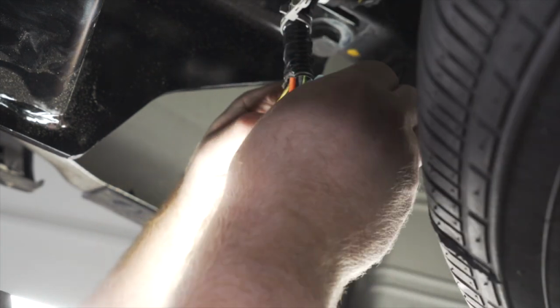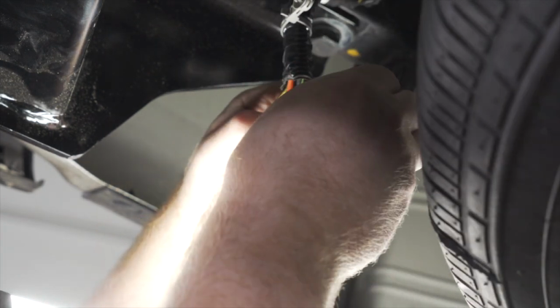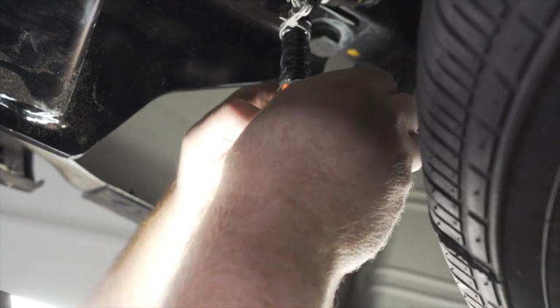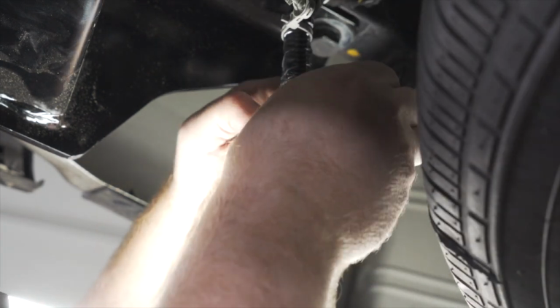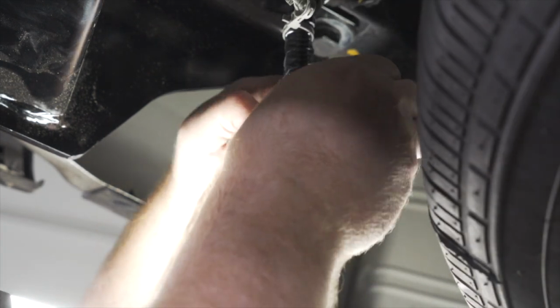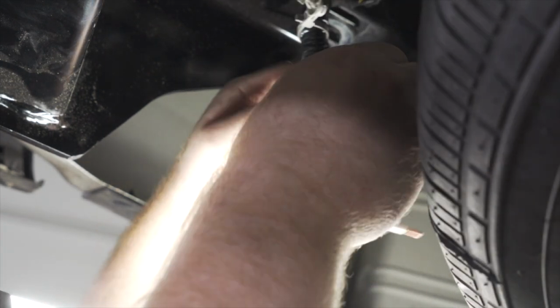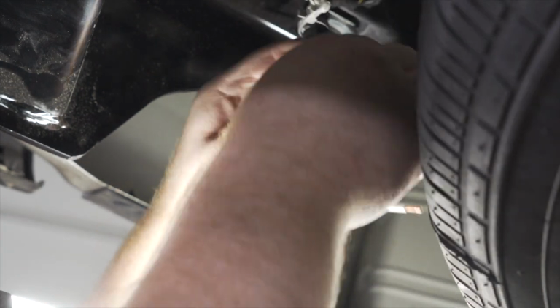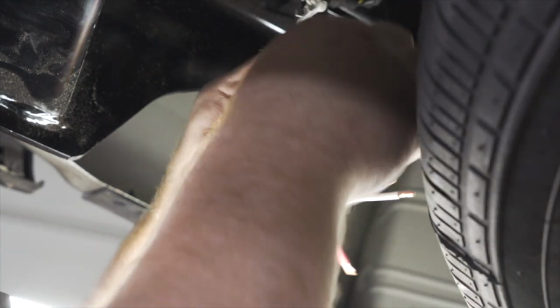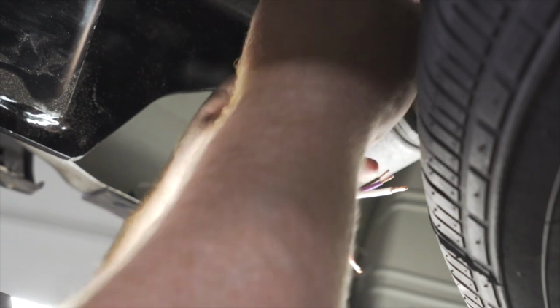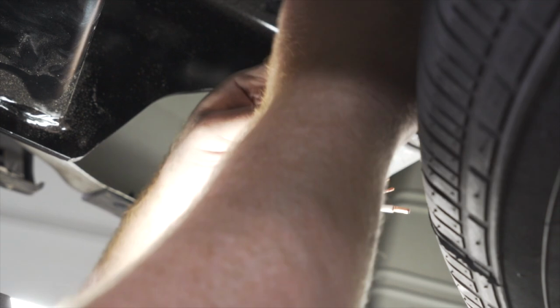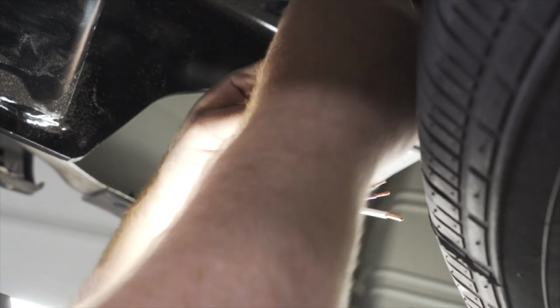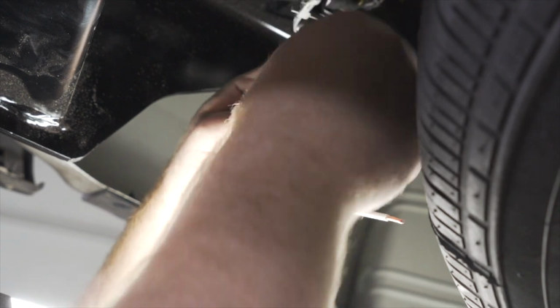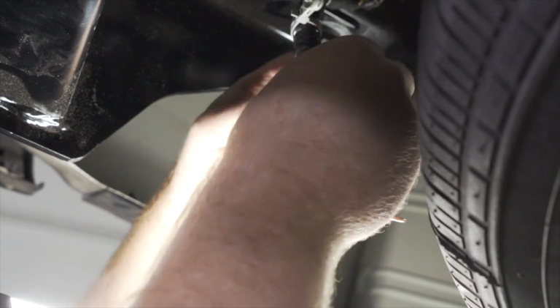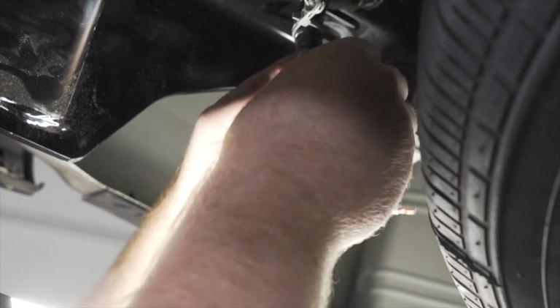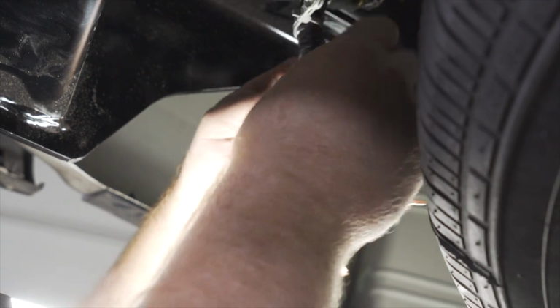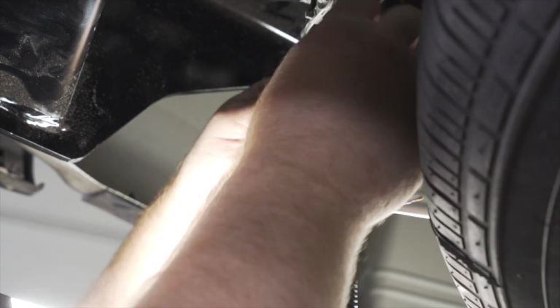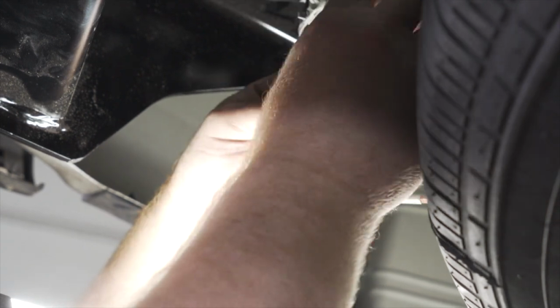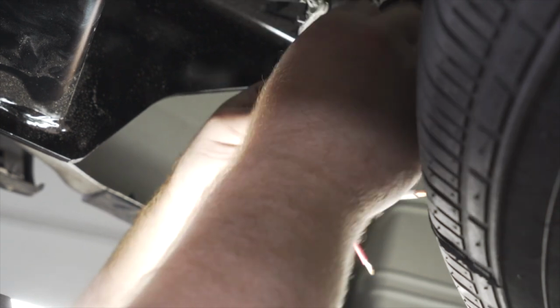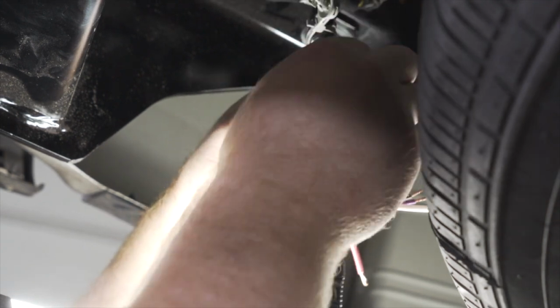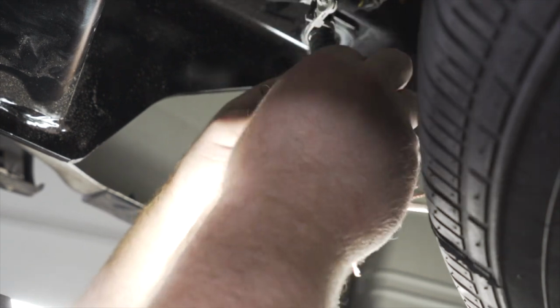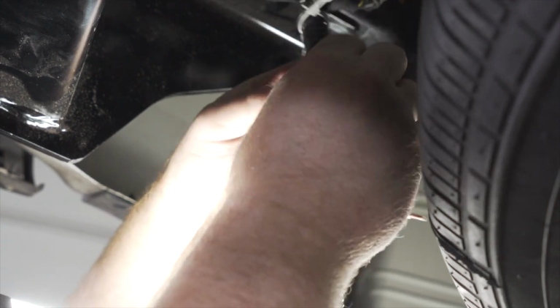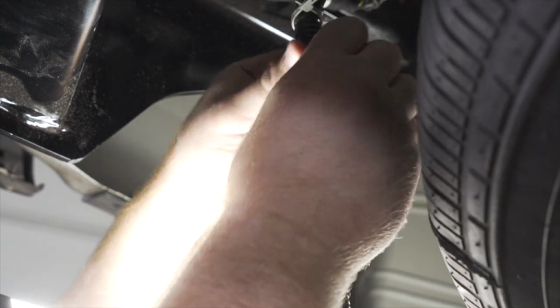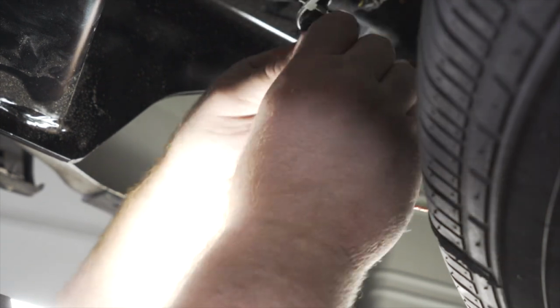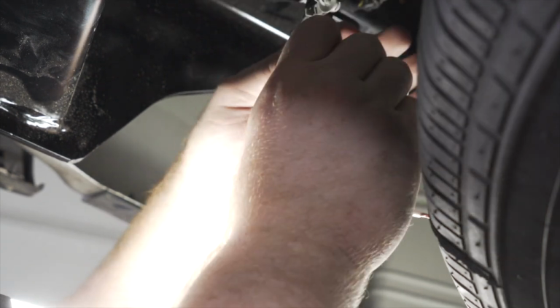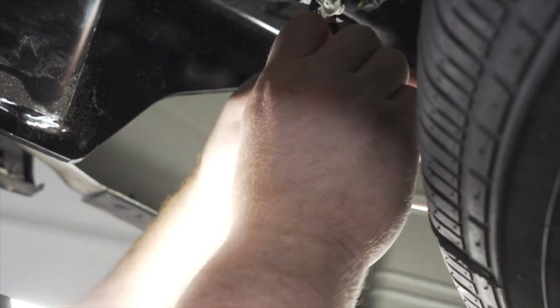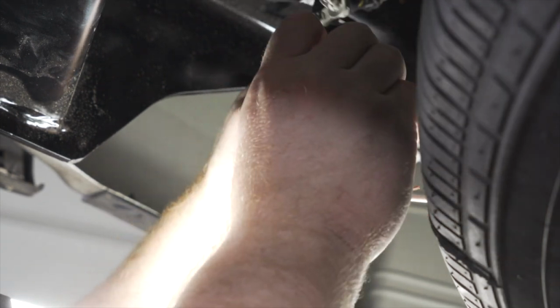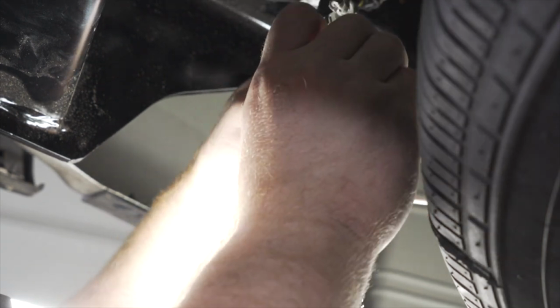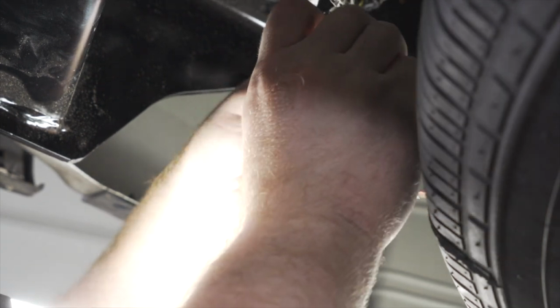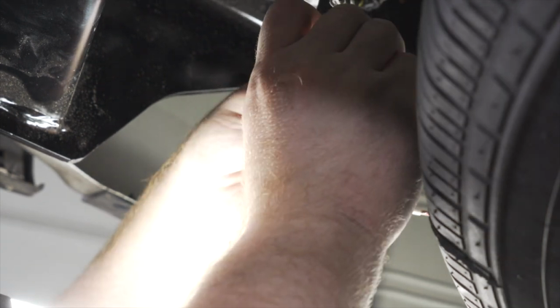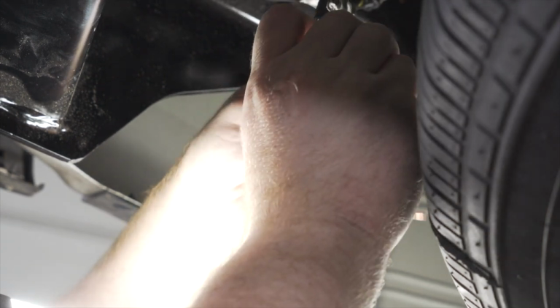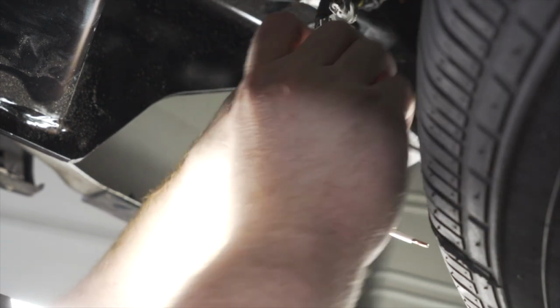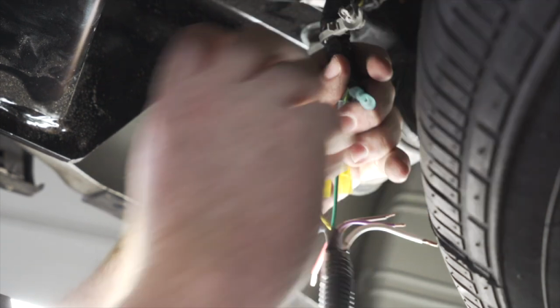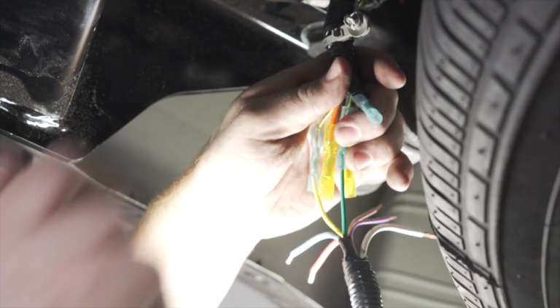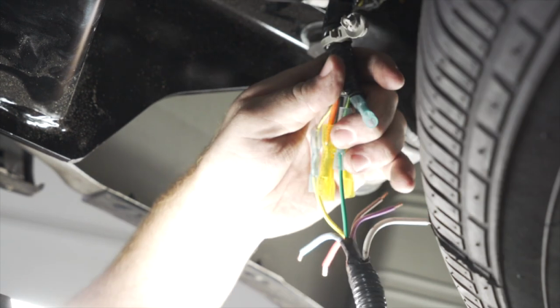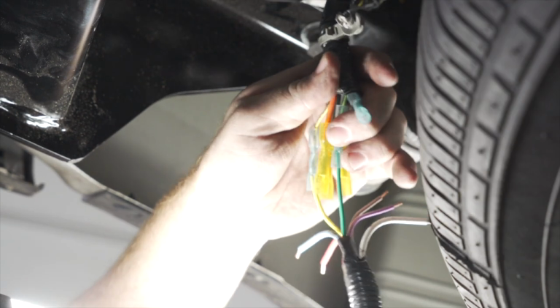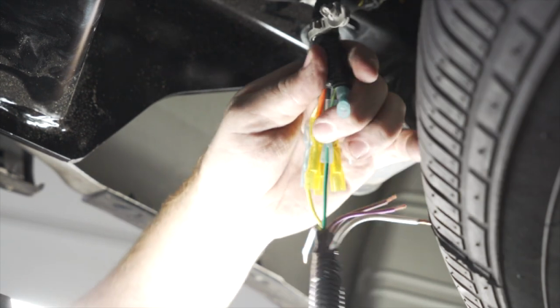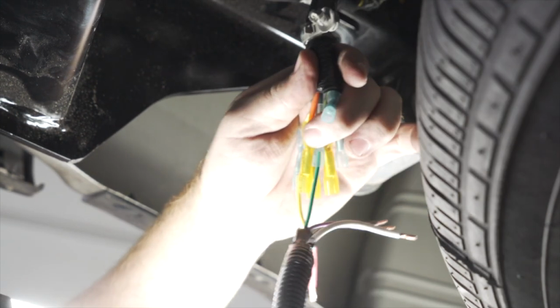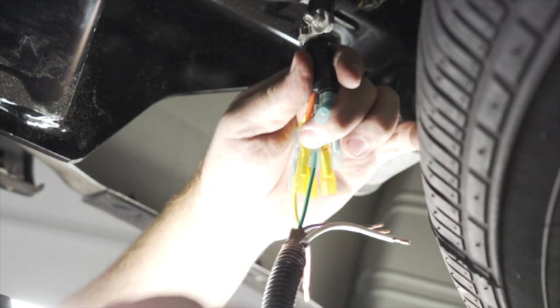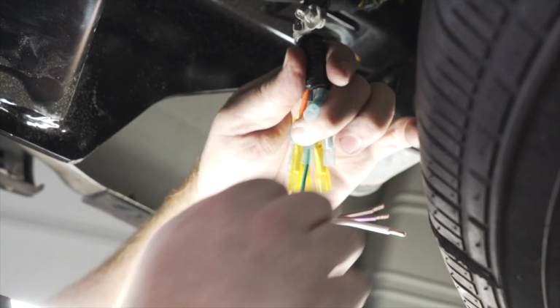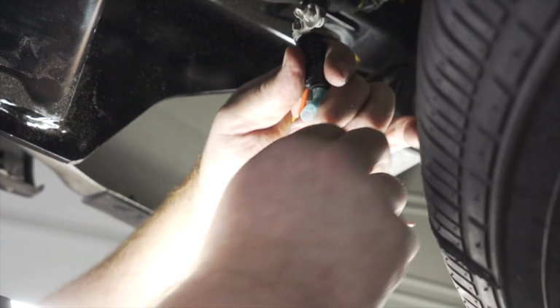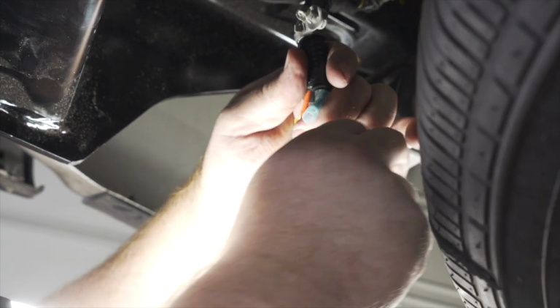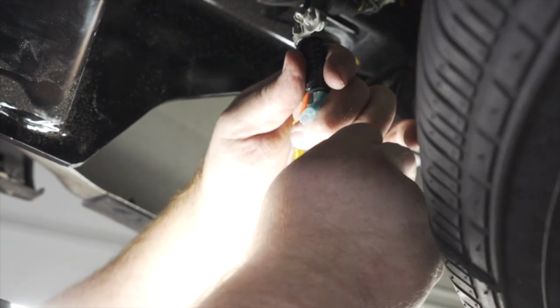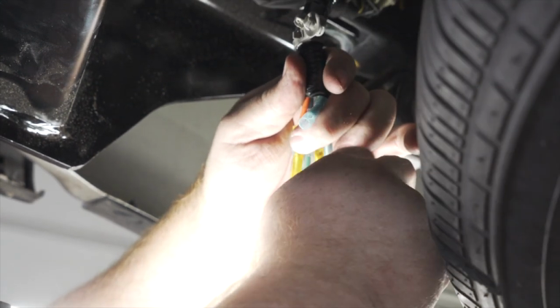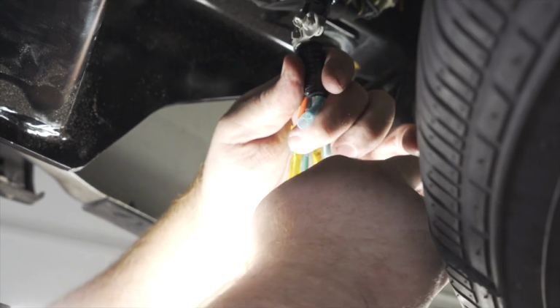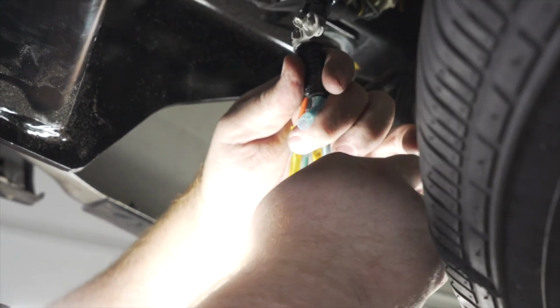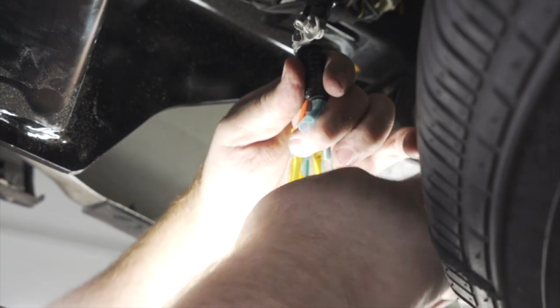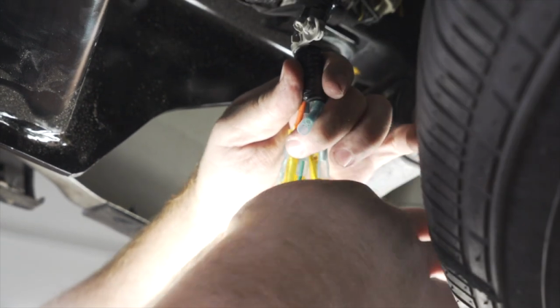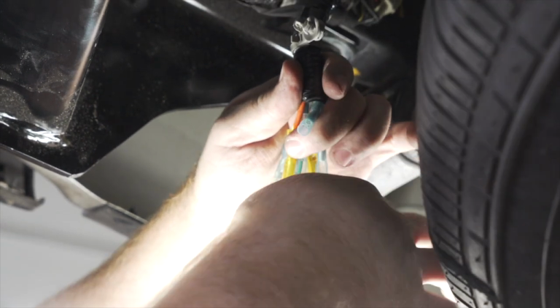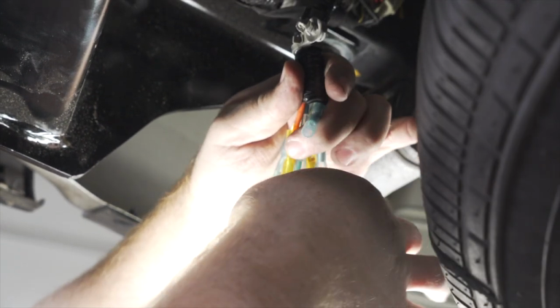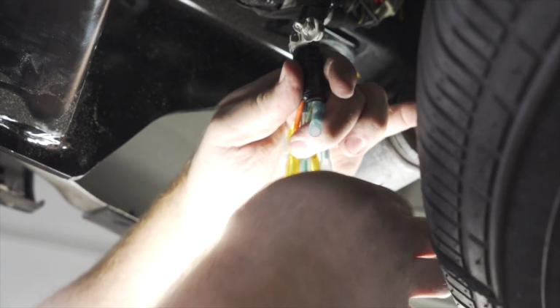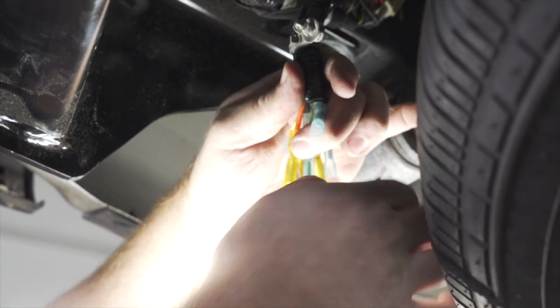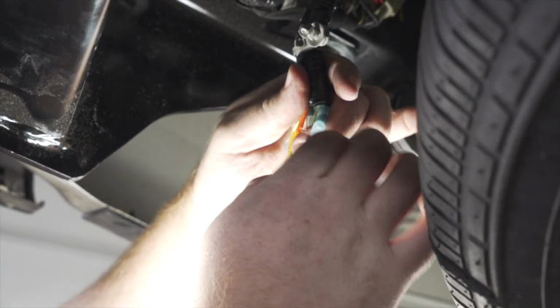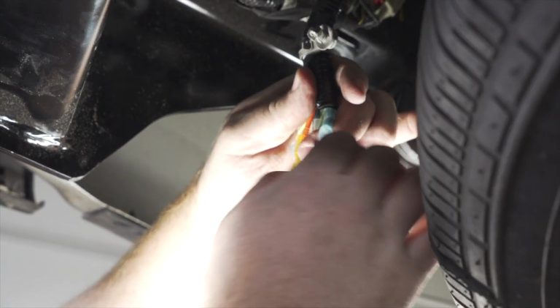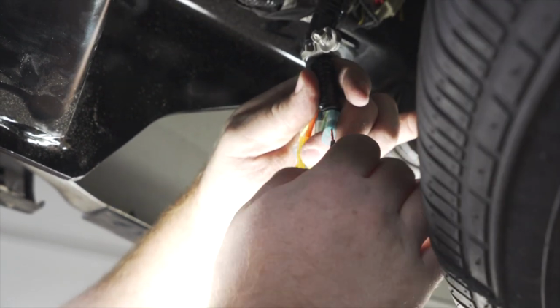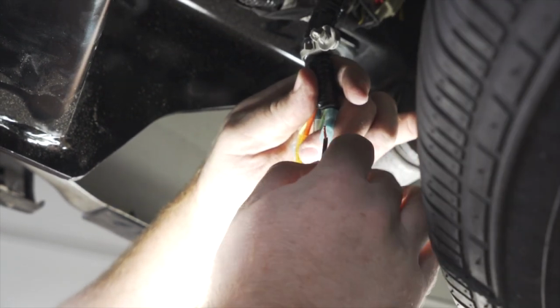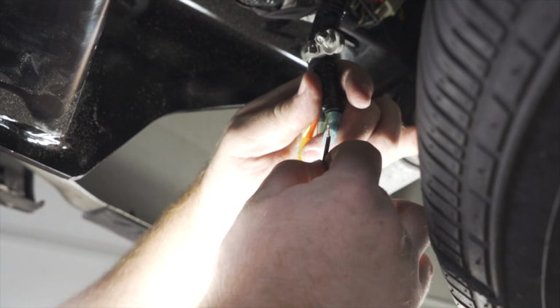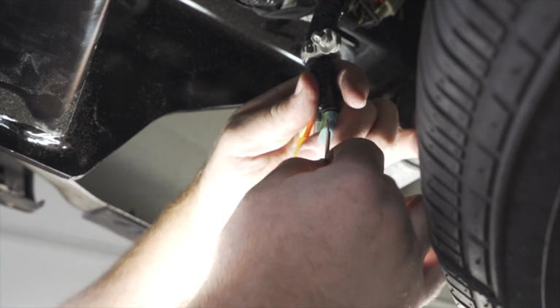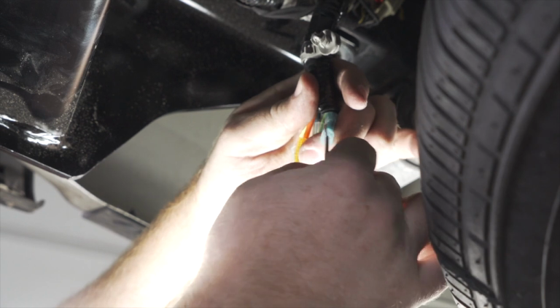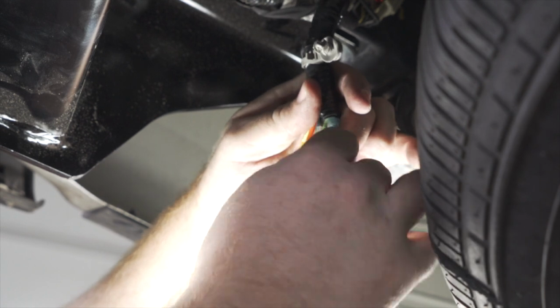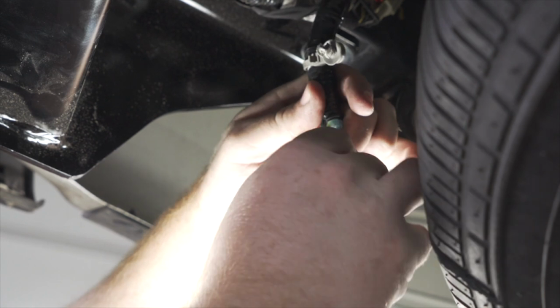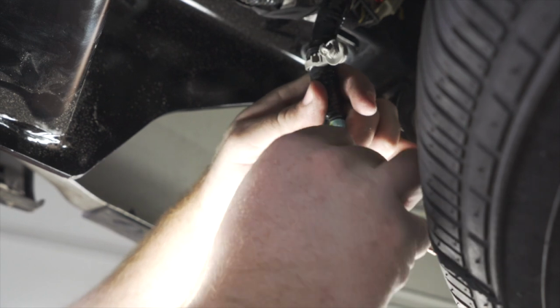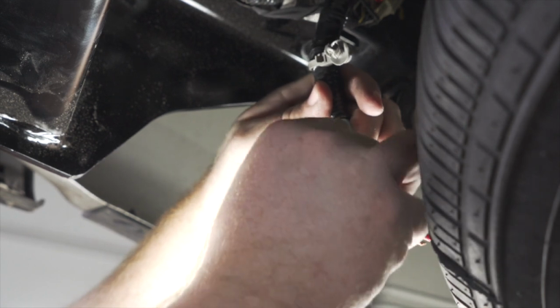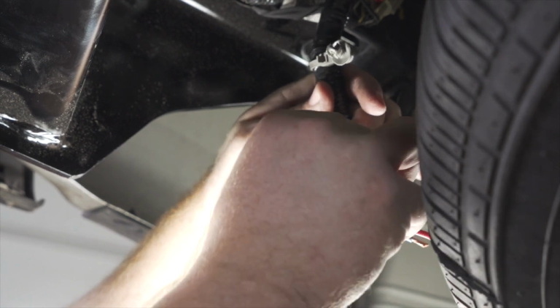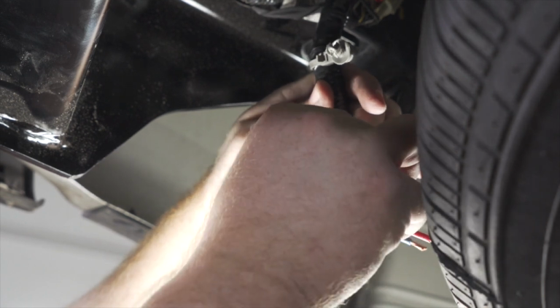Next, we have our brown wire. The brown wire is for our running lights. We're going to take the brown wire from our kit and attach it there.